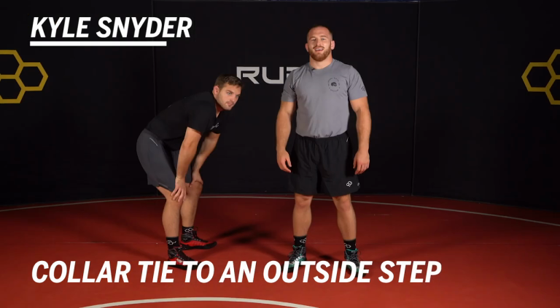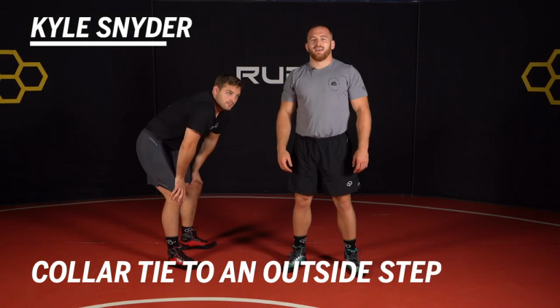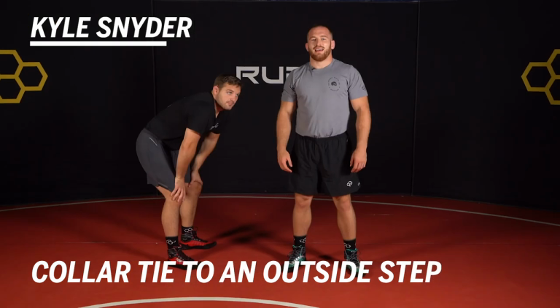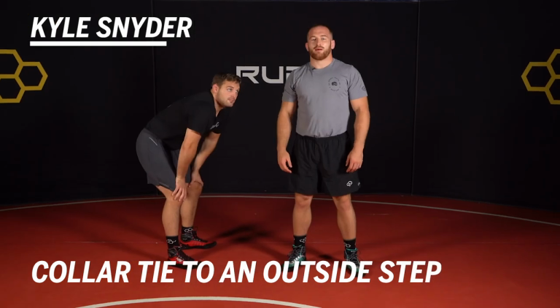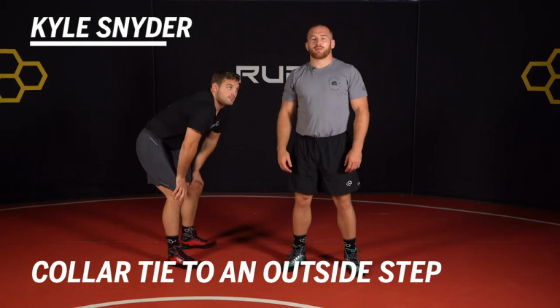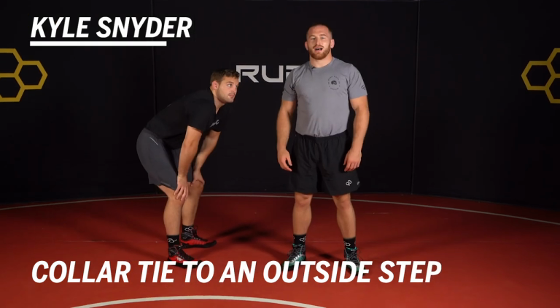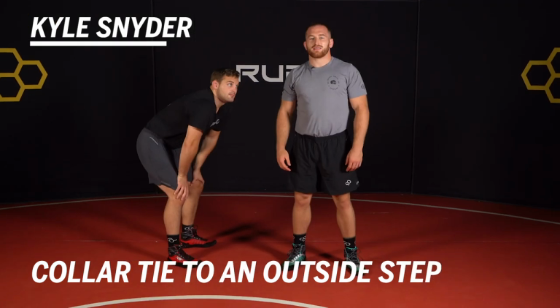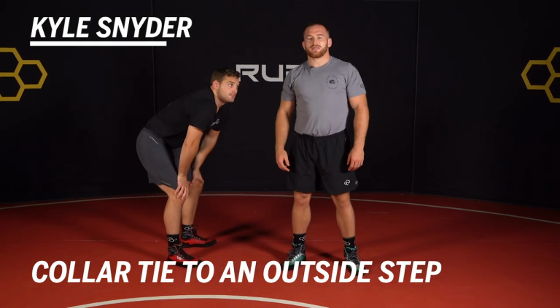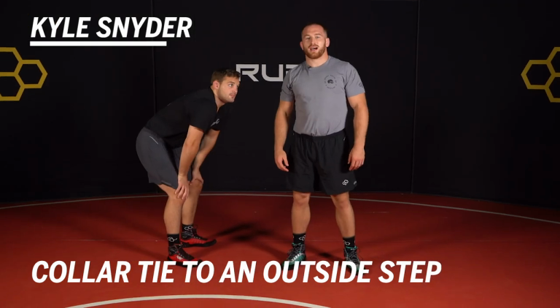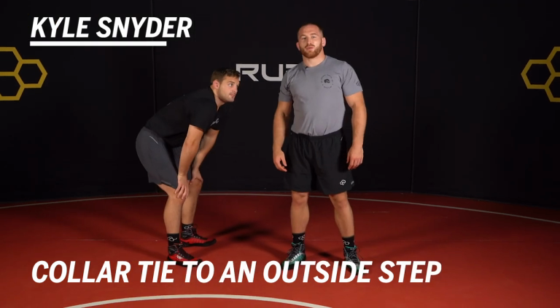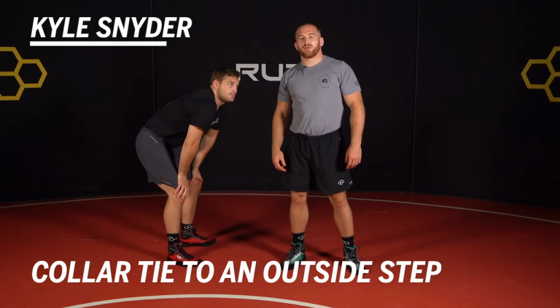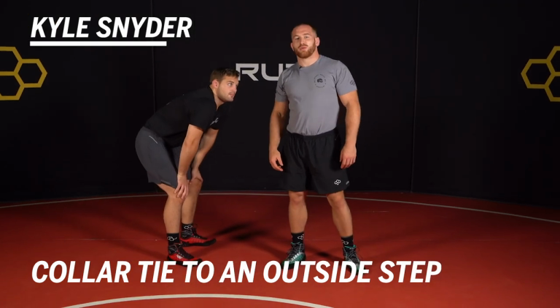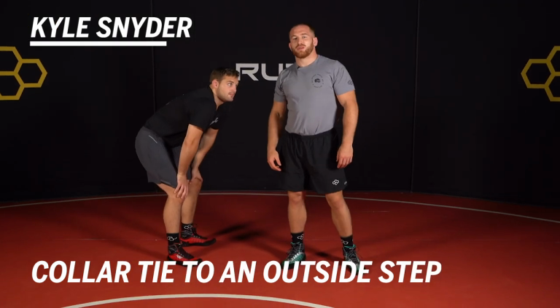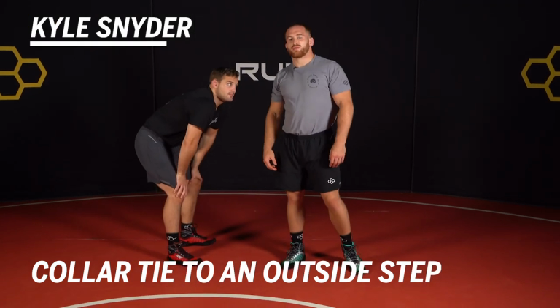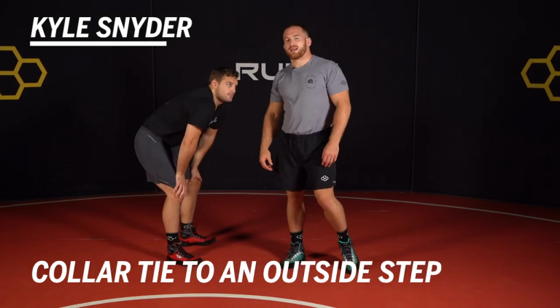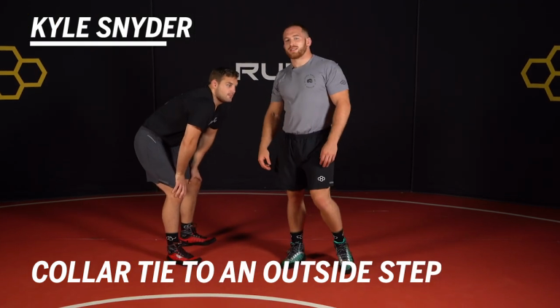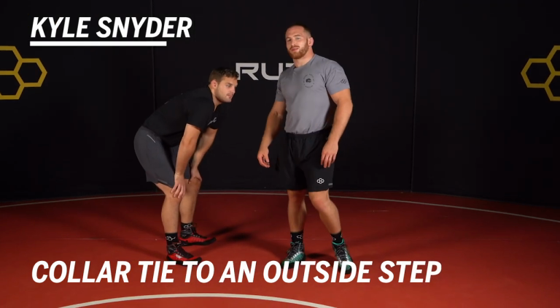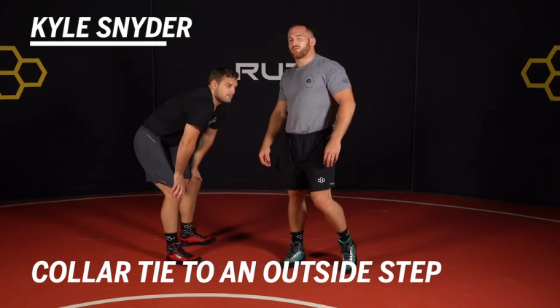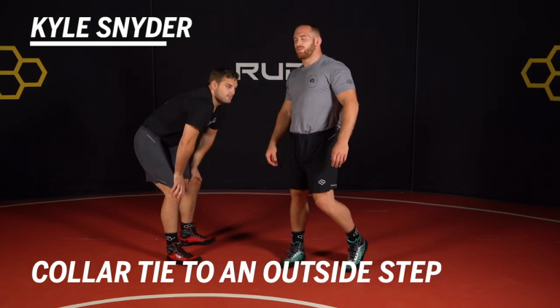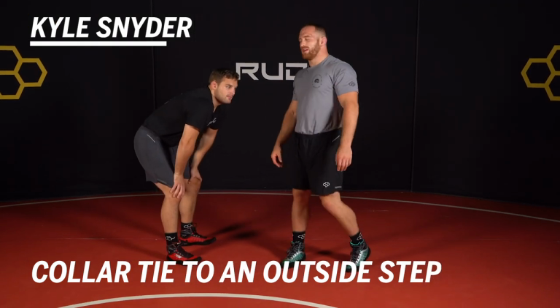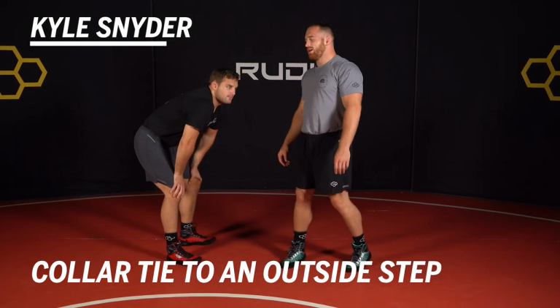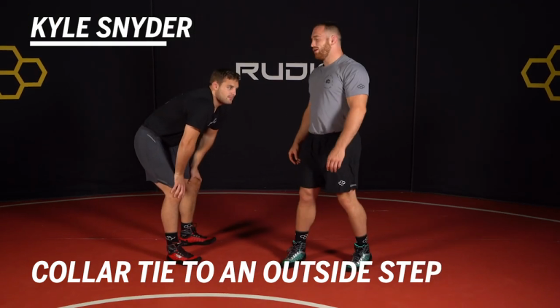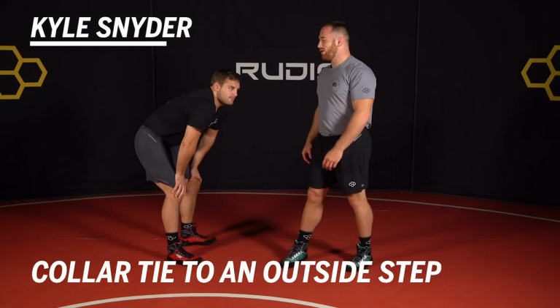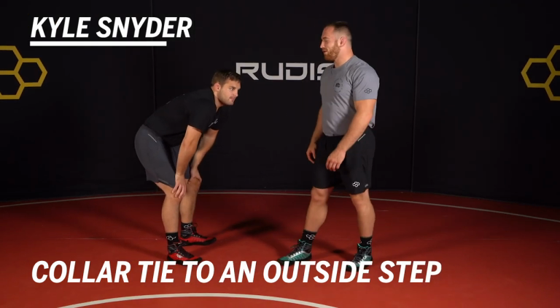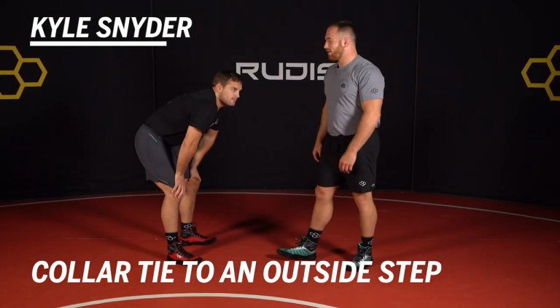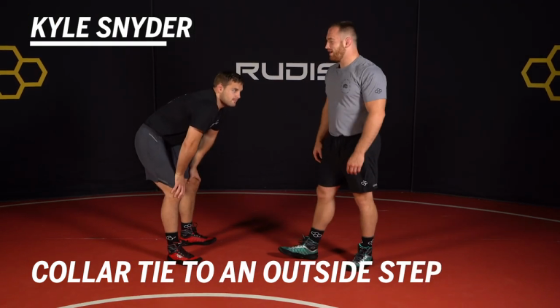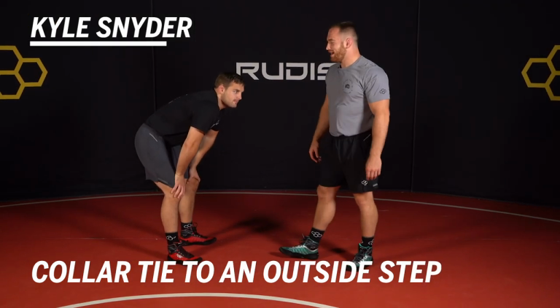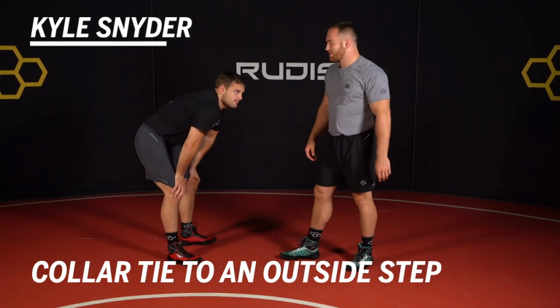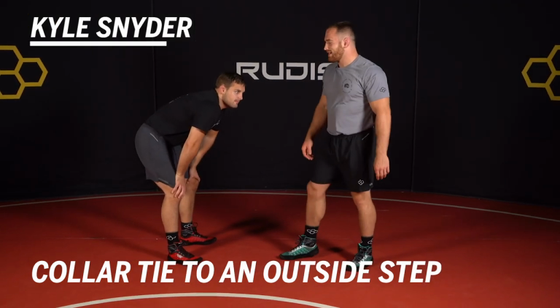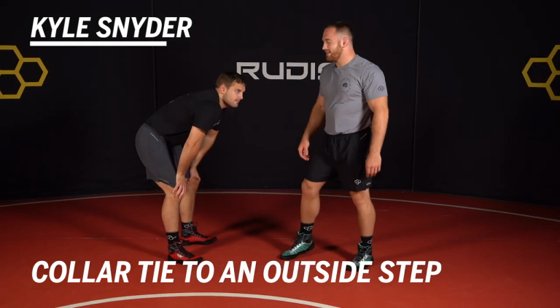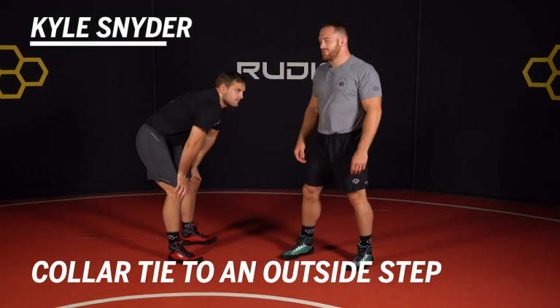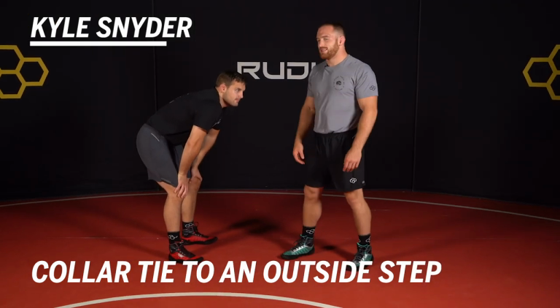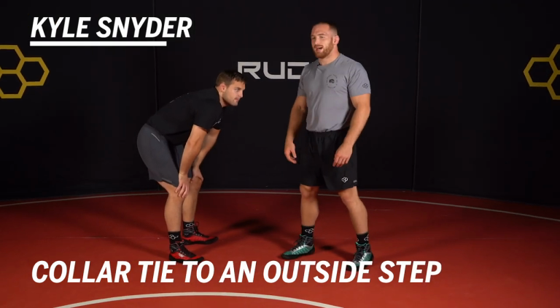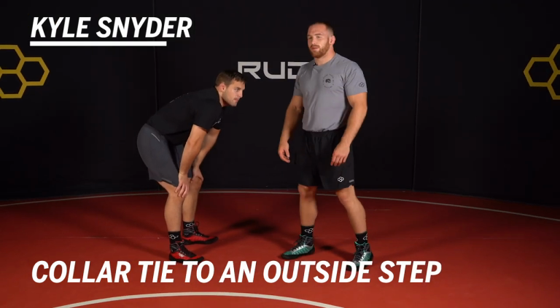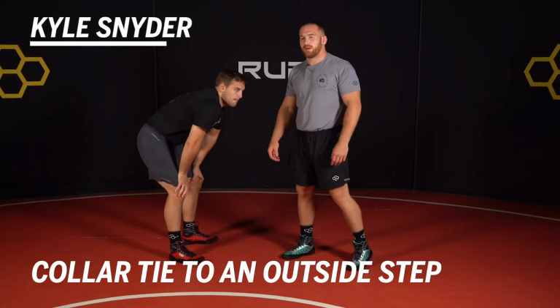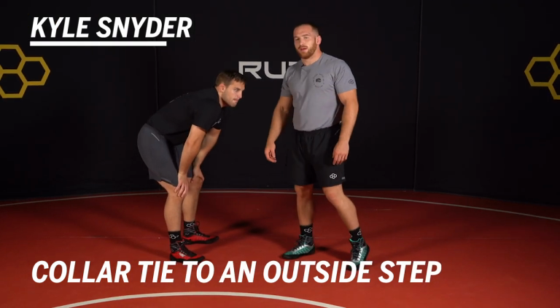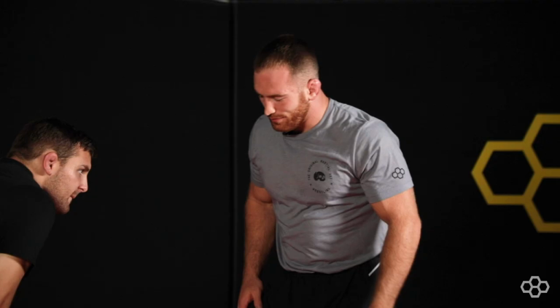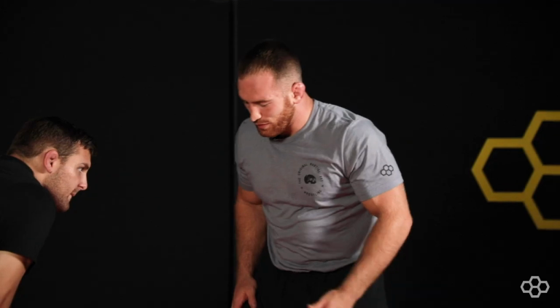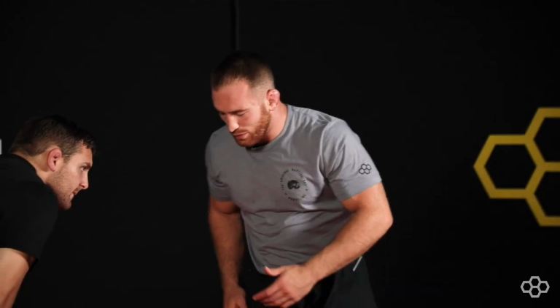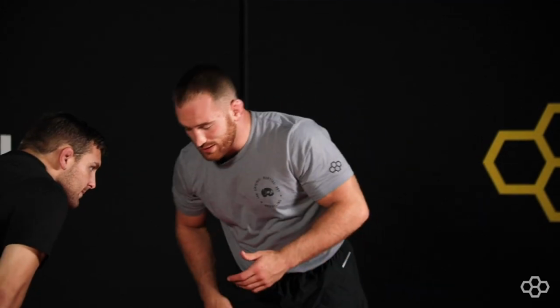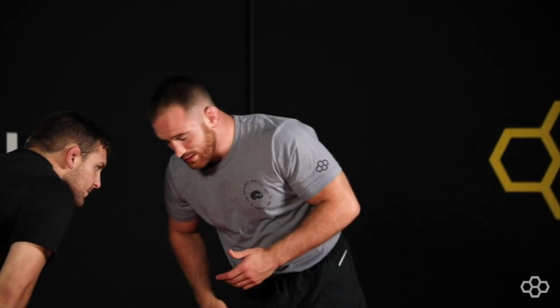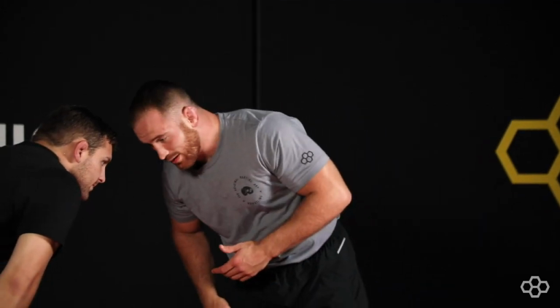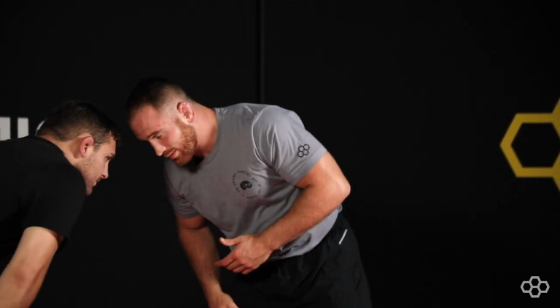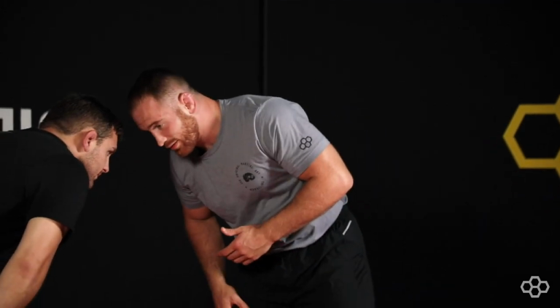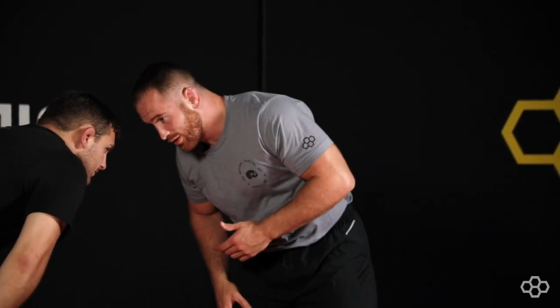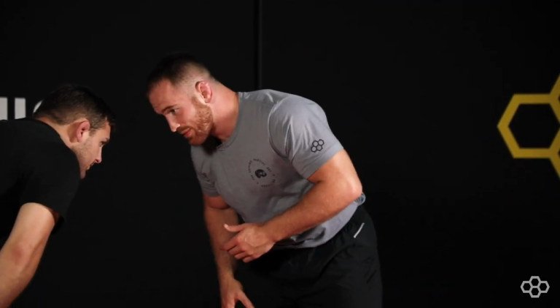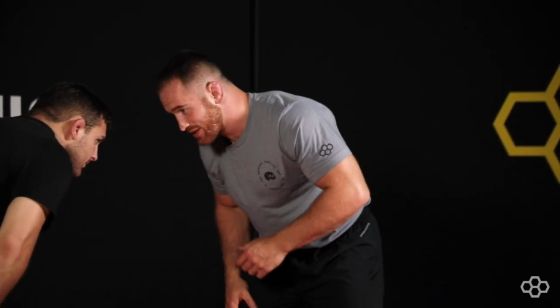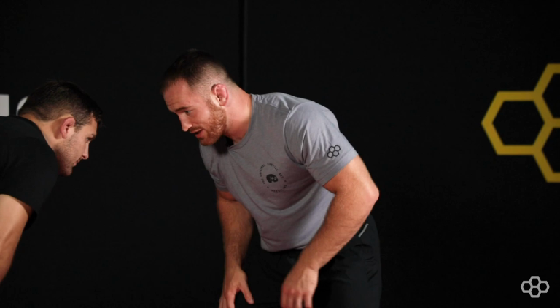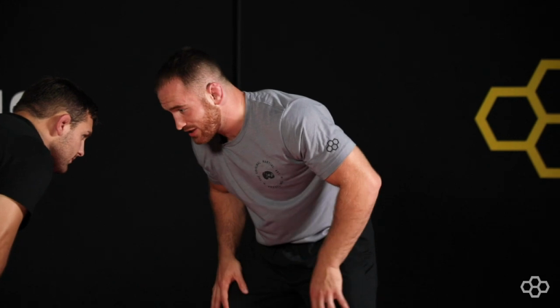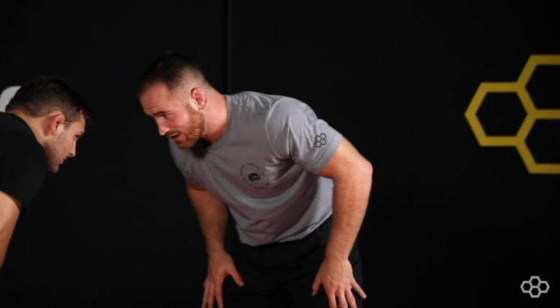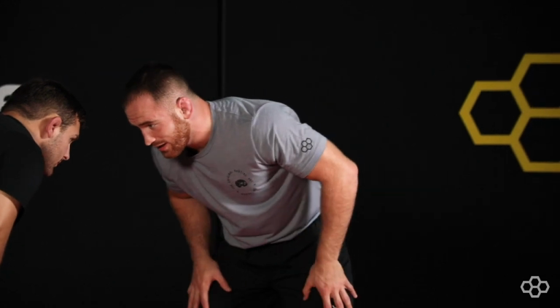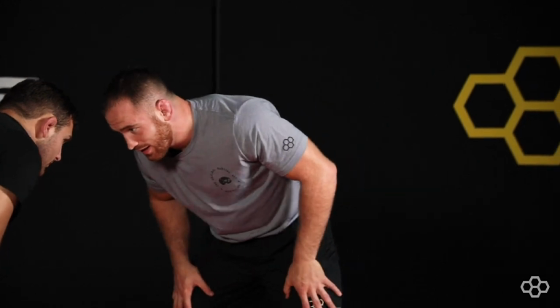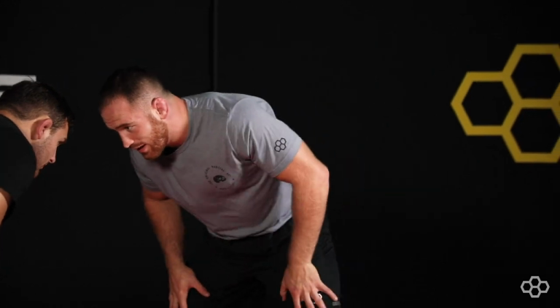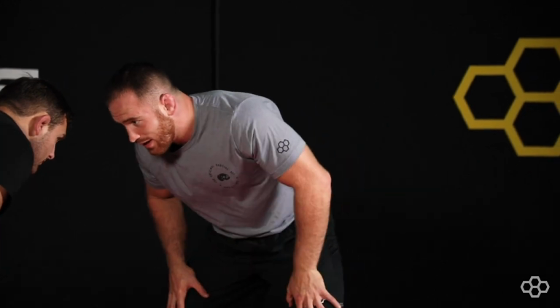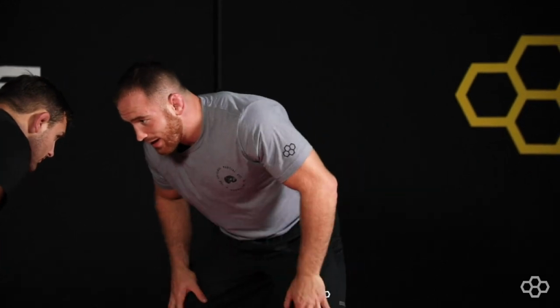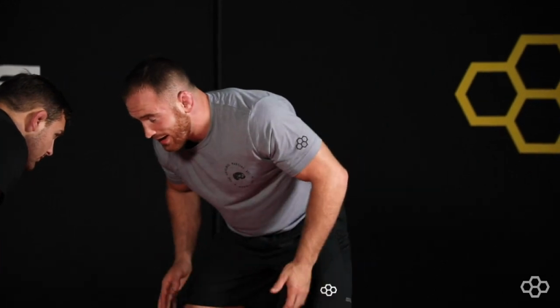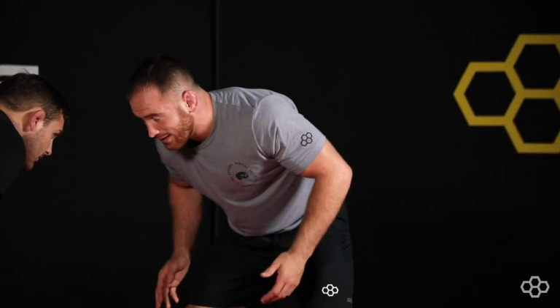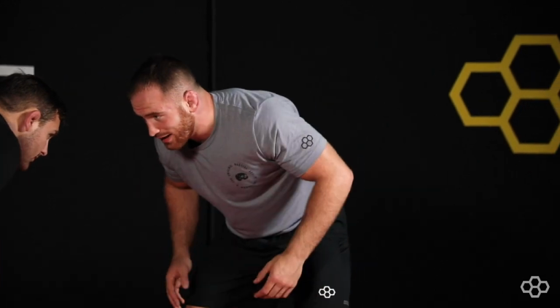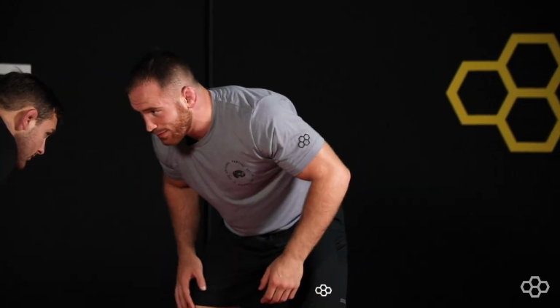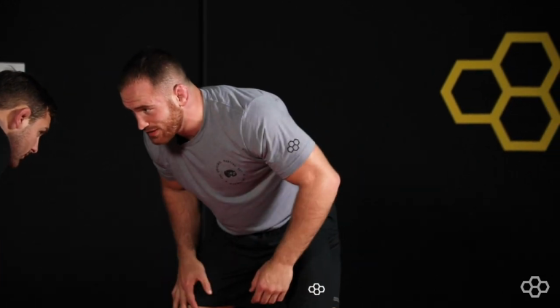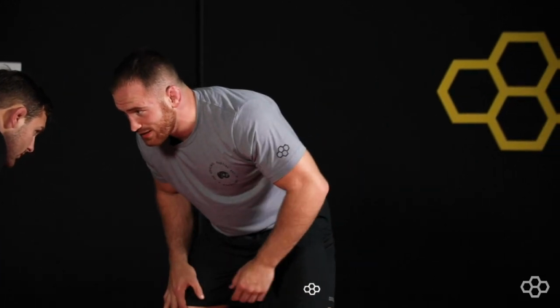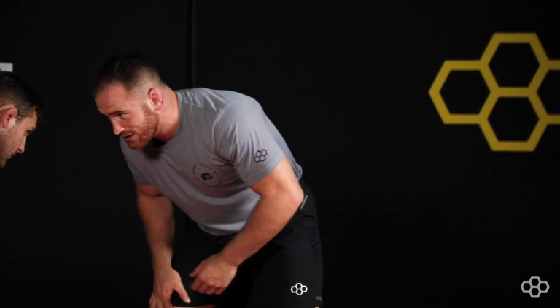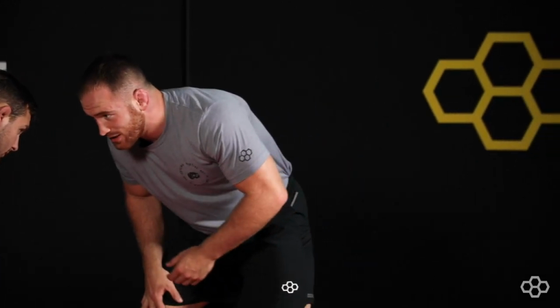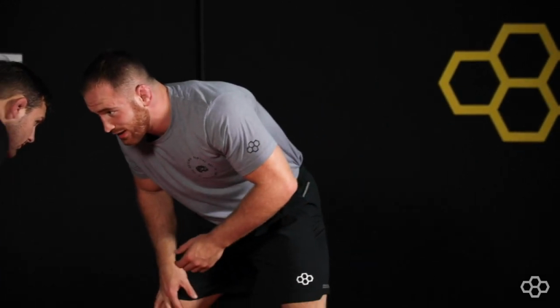Hey, I'm Kyle Snyder with Rudus Wrestling. We're going to be going over an outside step. You want to start in good position, athletic position.